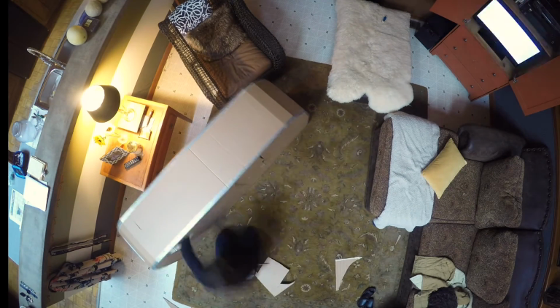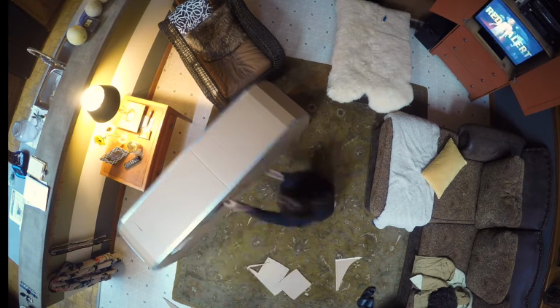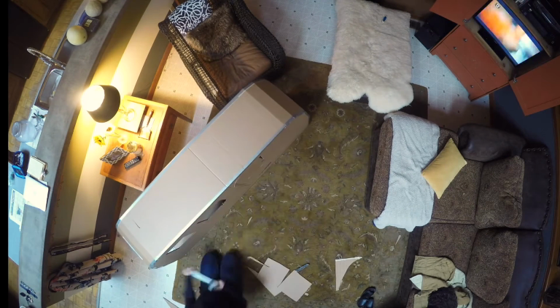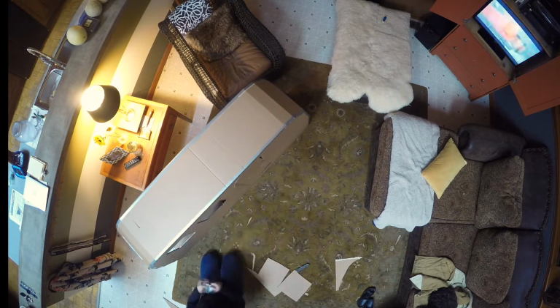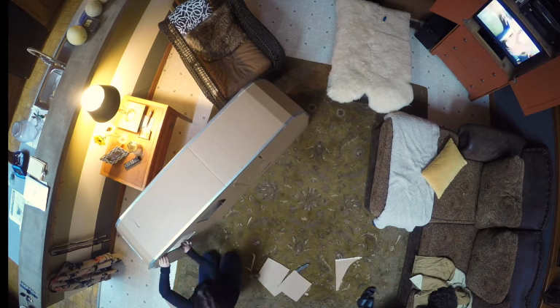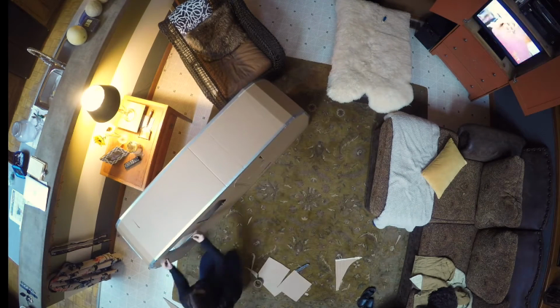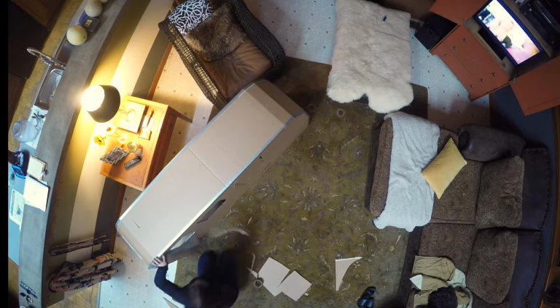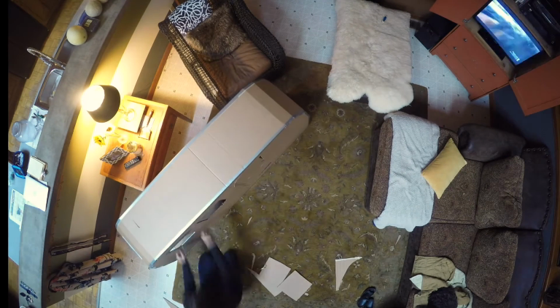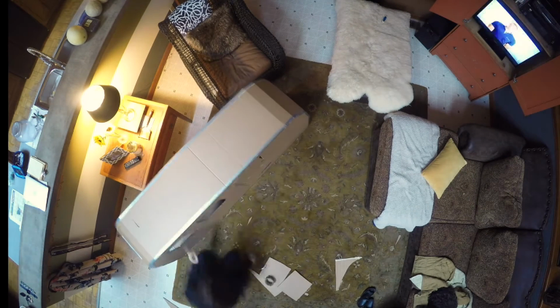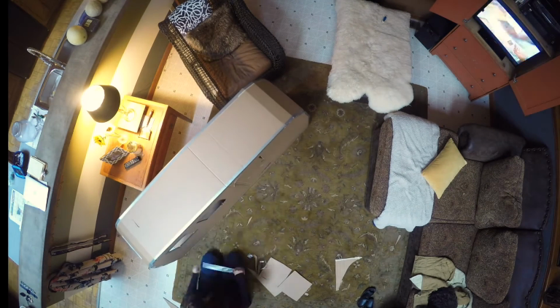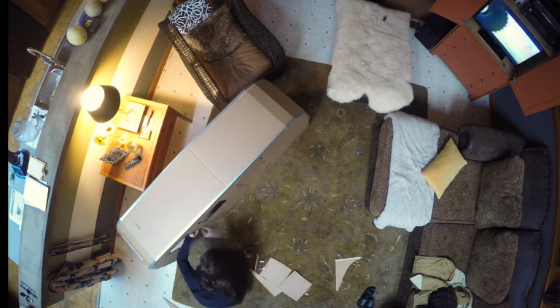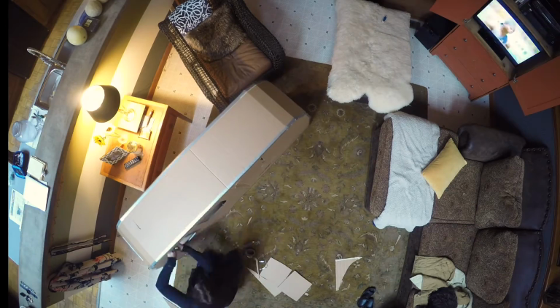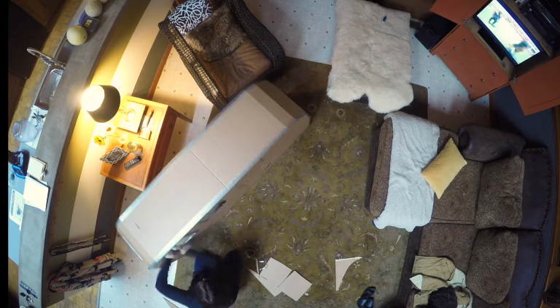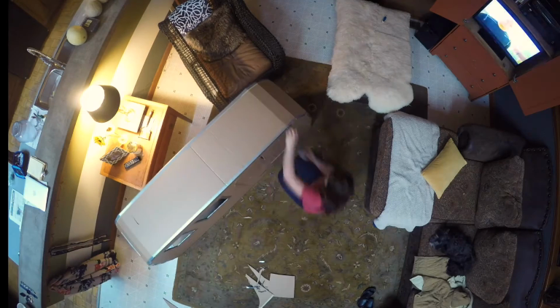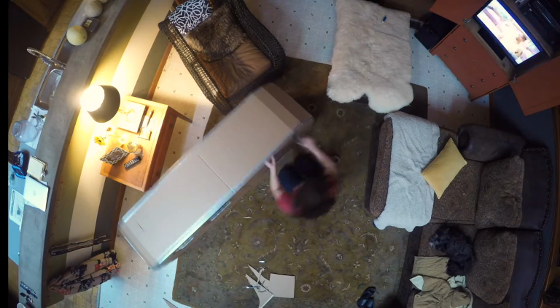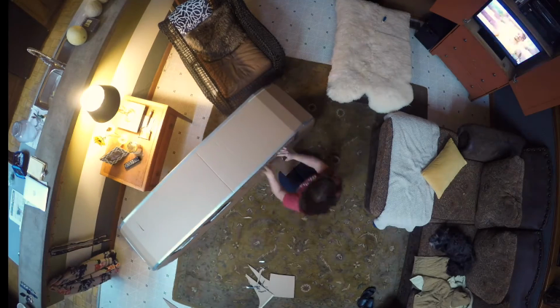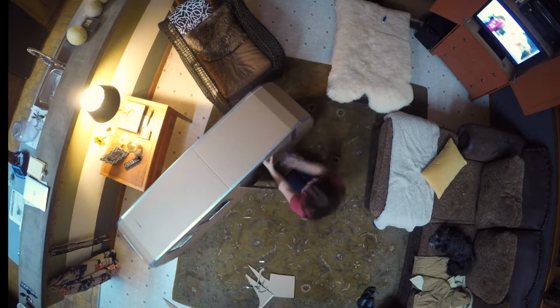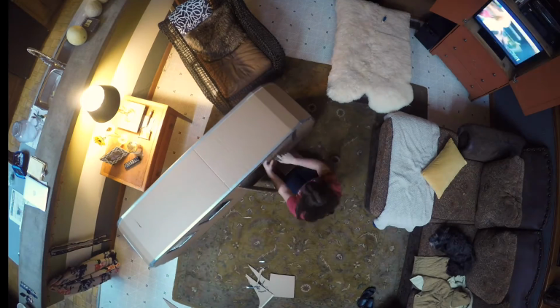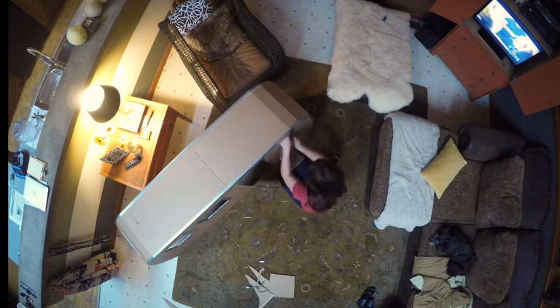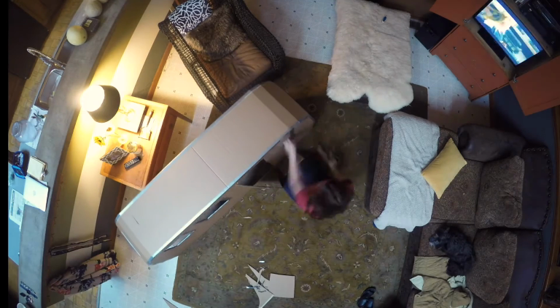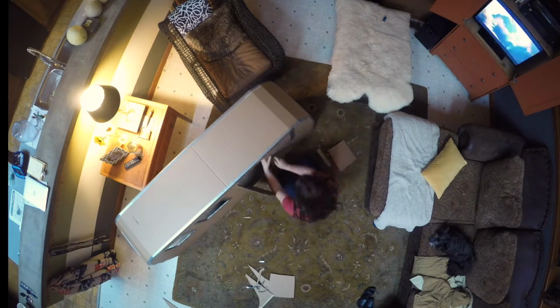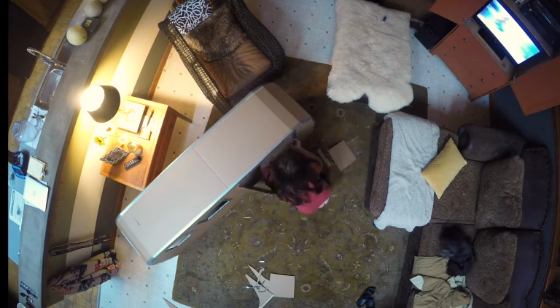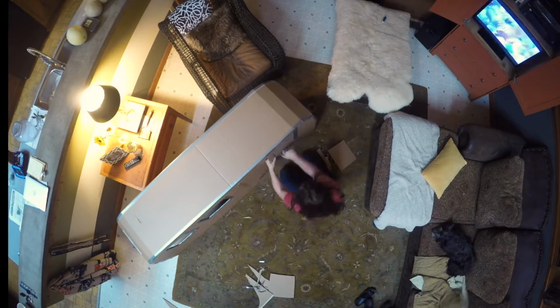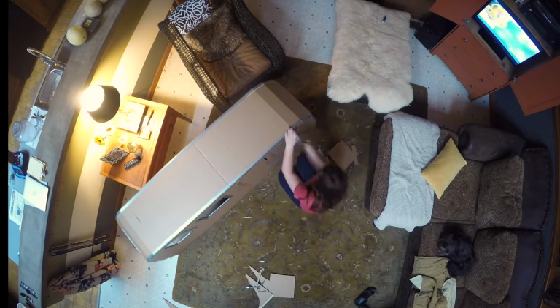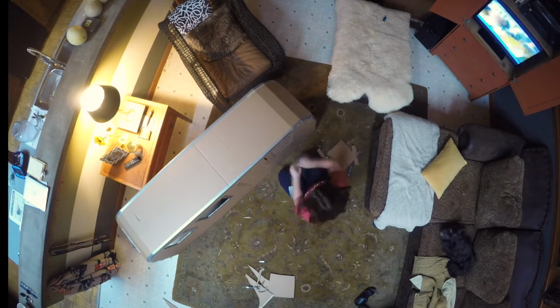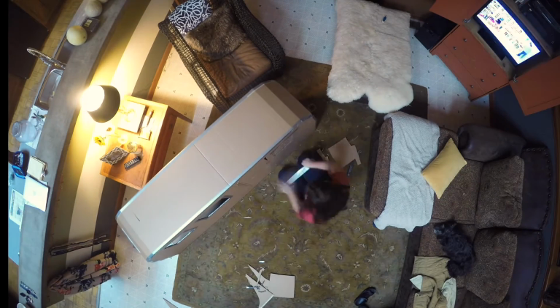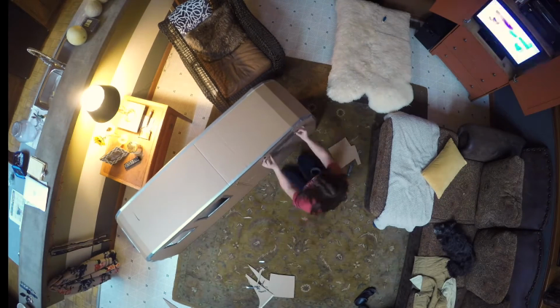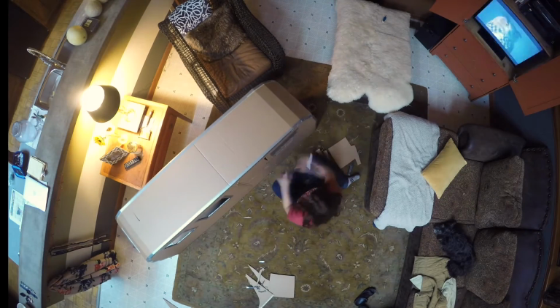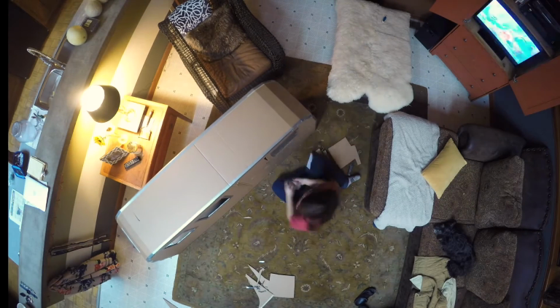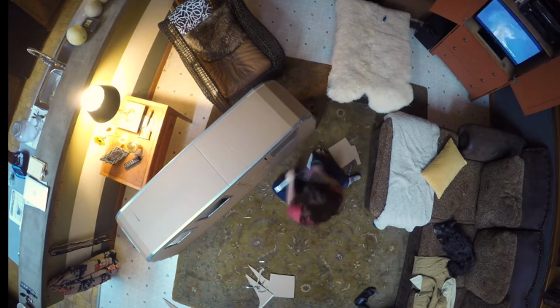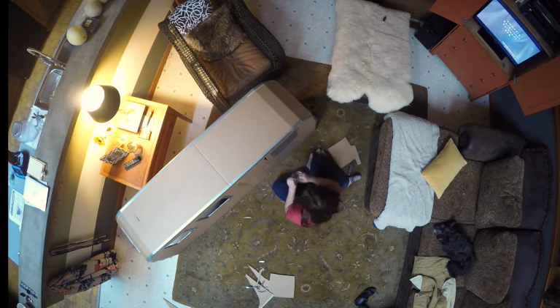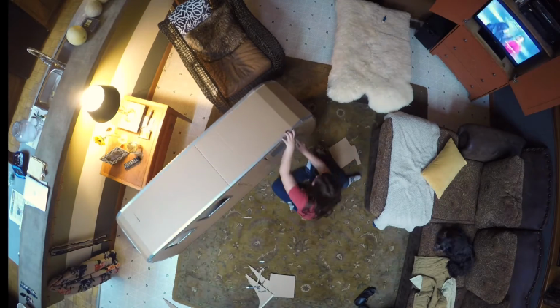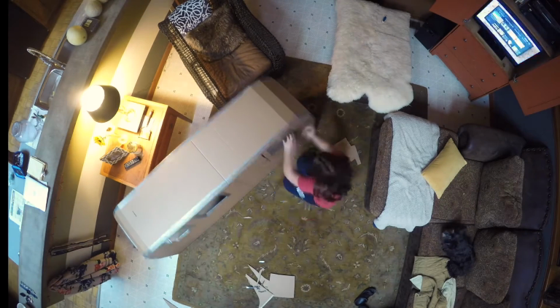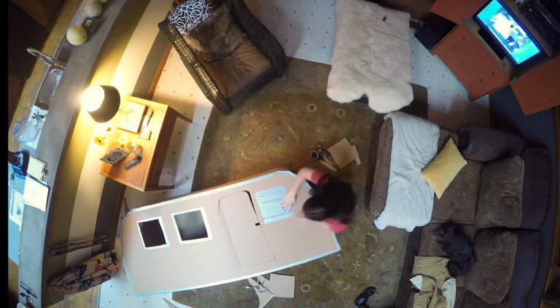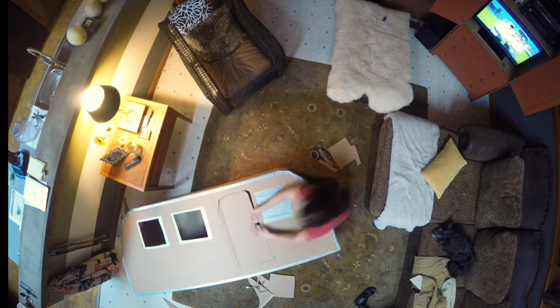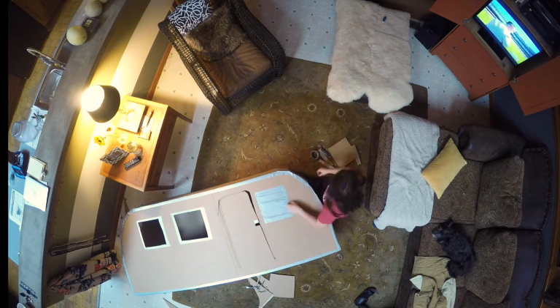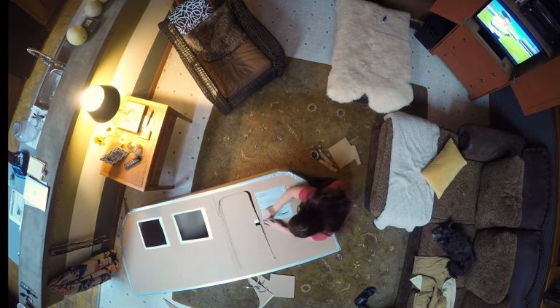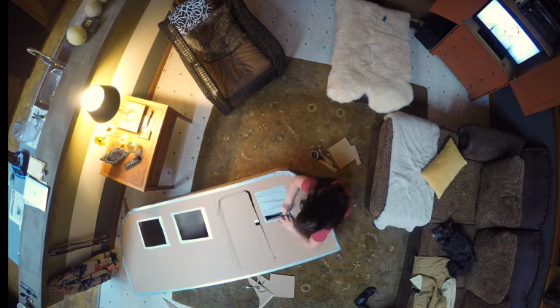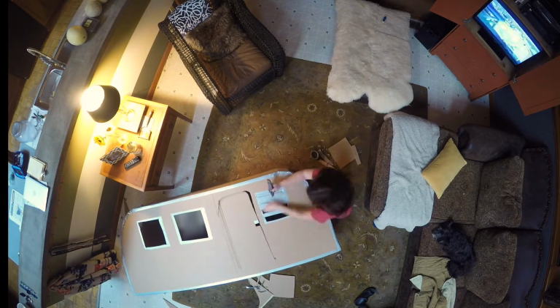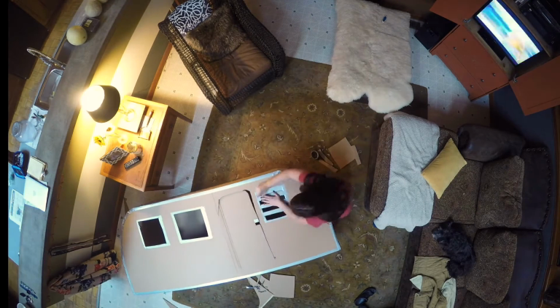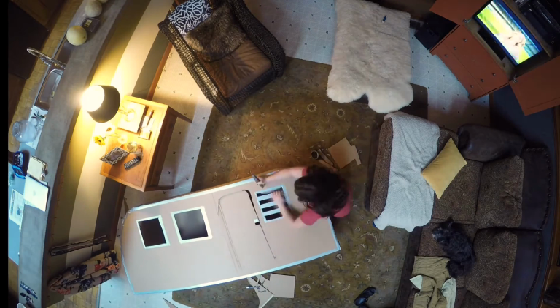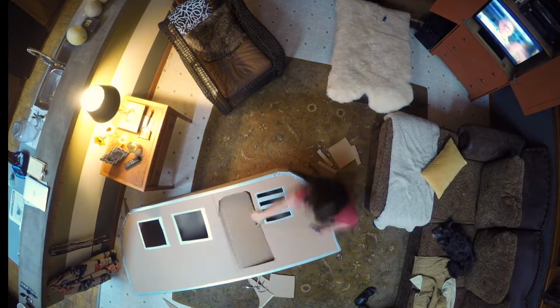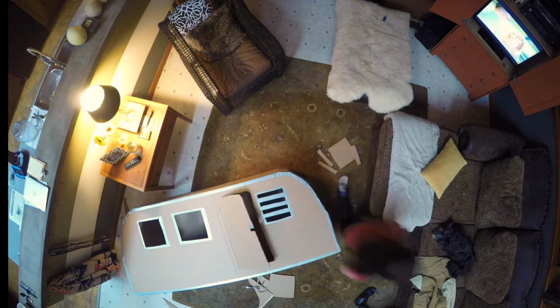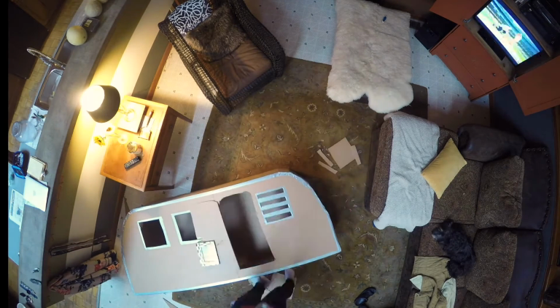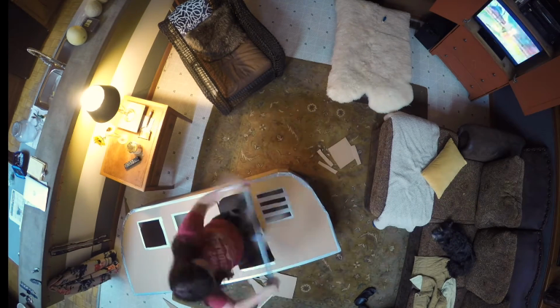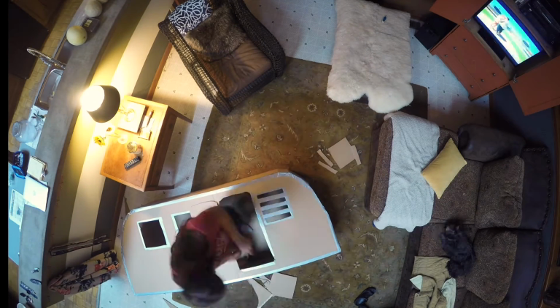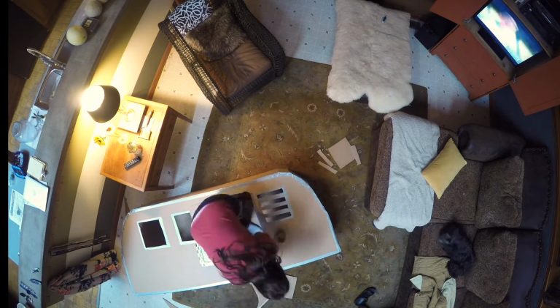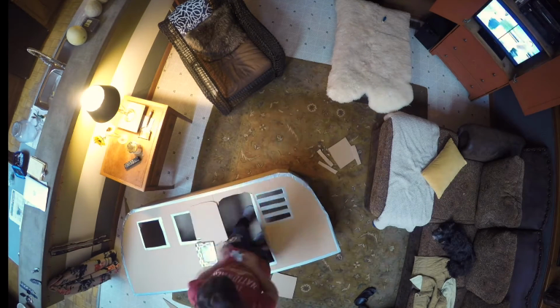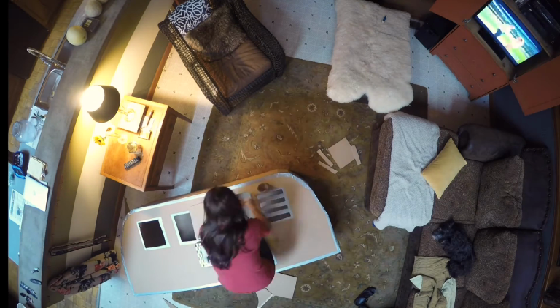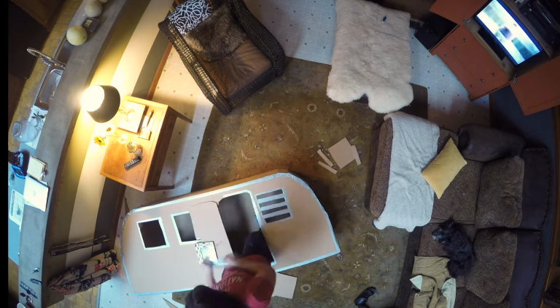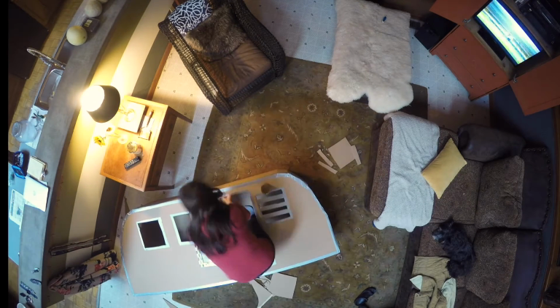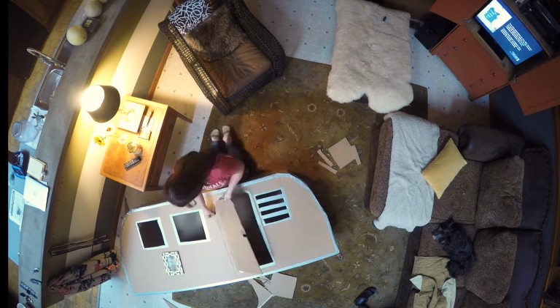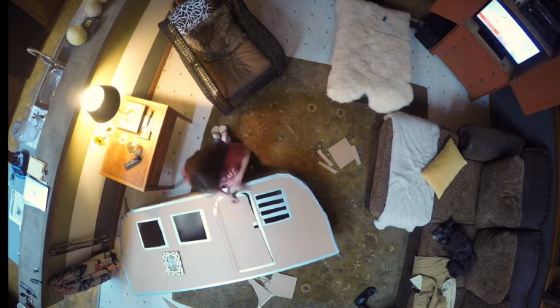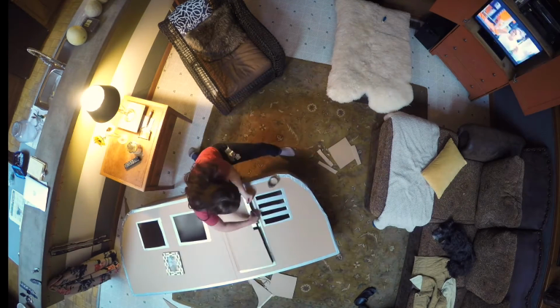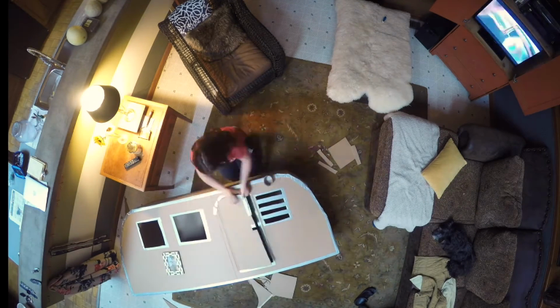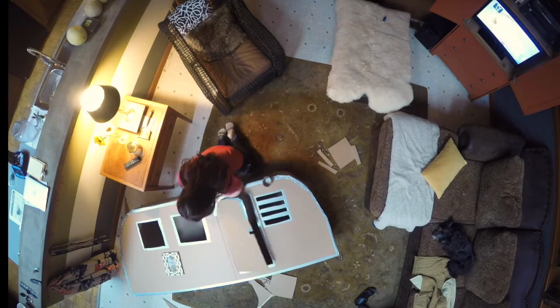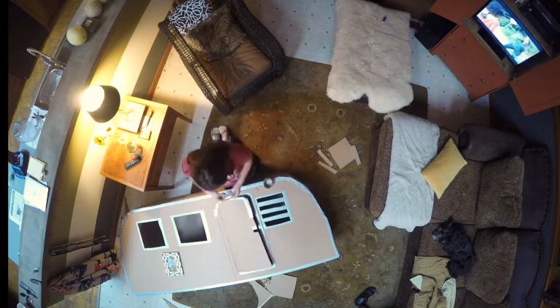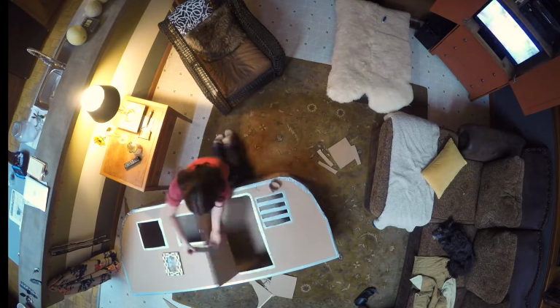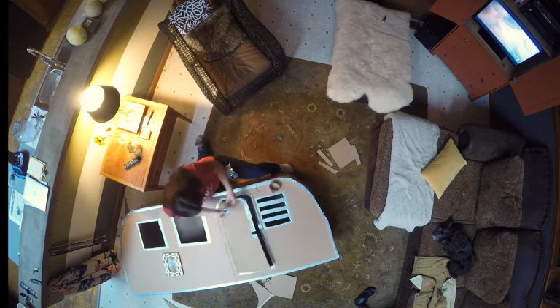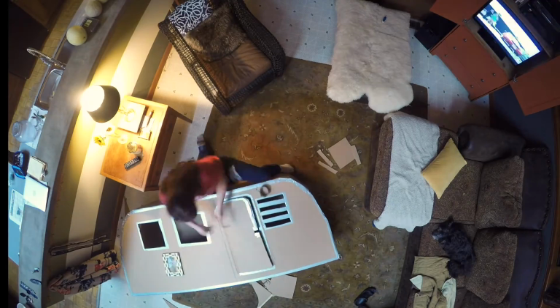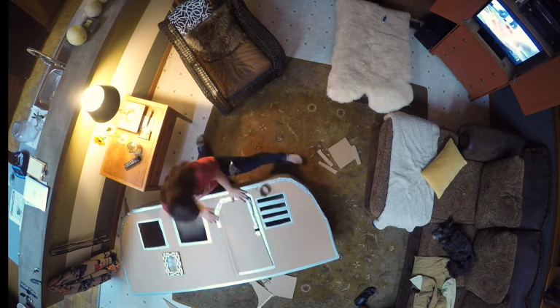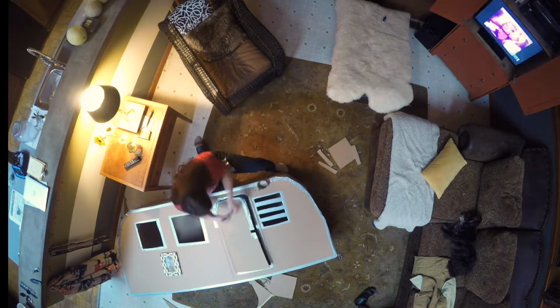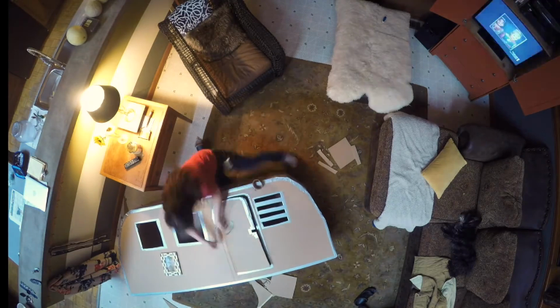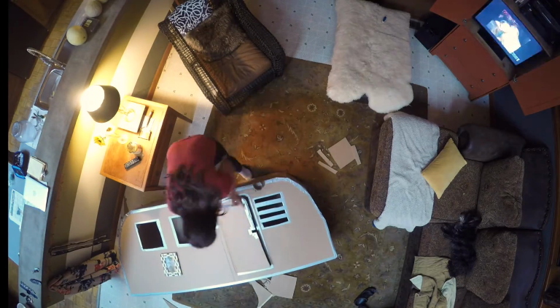Get those doors and windows cut out and then line them with duct tape. We wouldn't want our little travelers cutting their fingers on the rough edges now, would we?